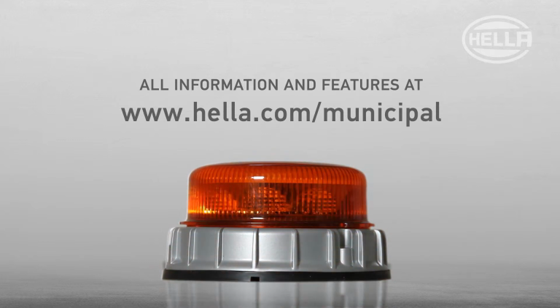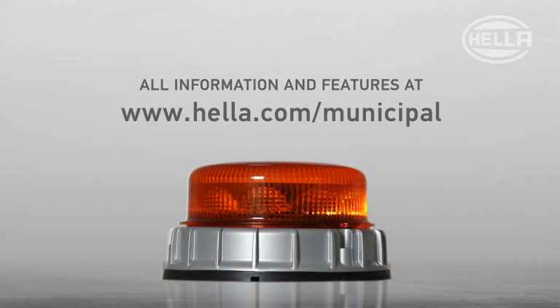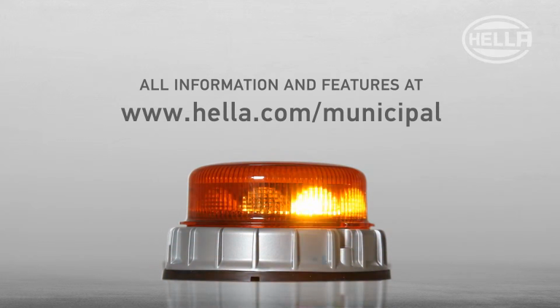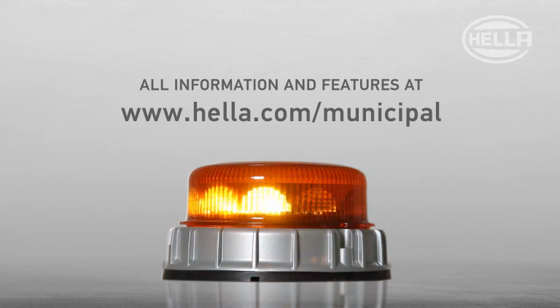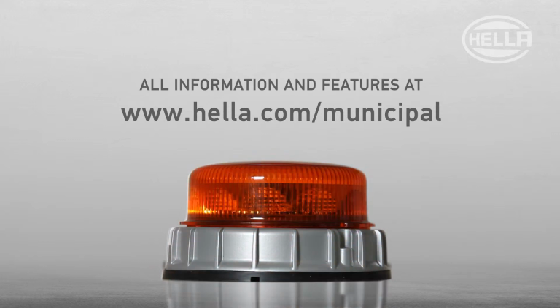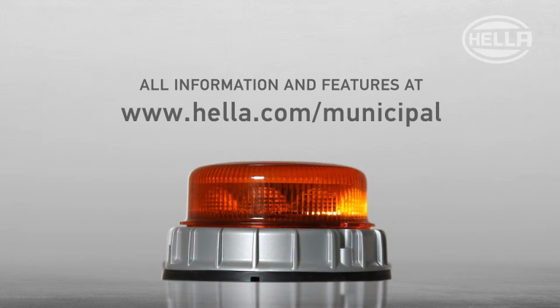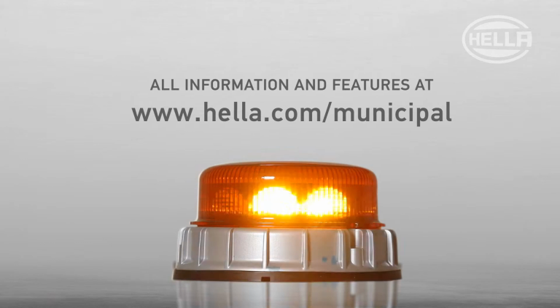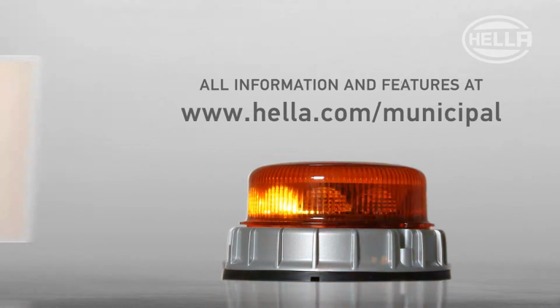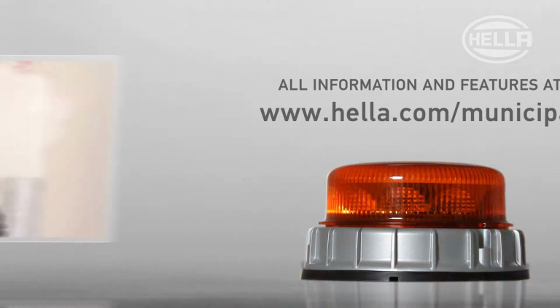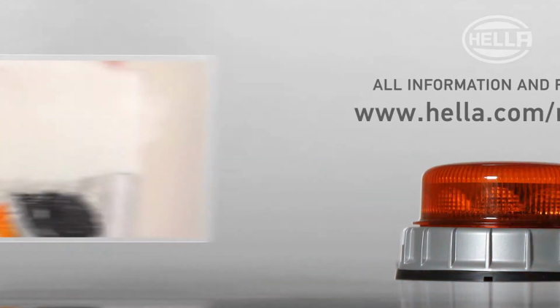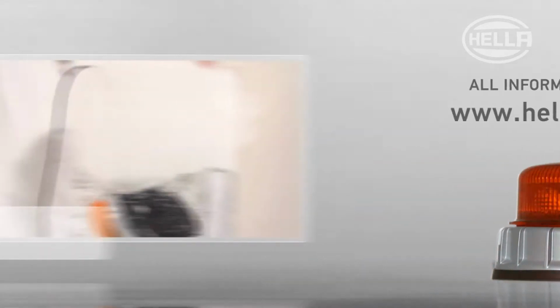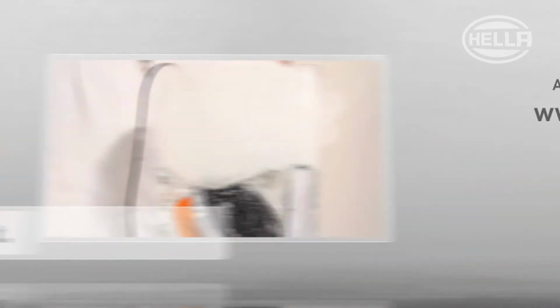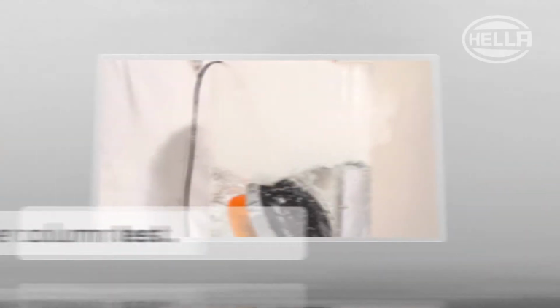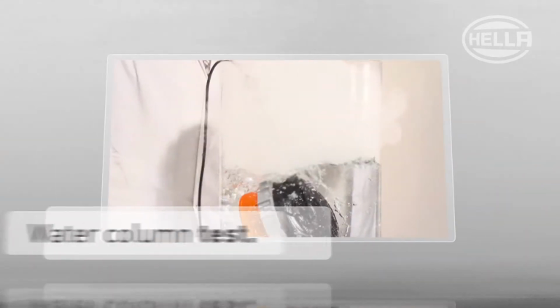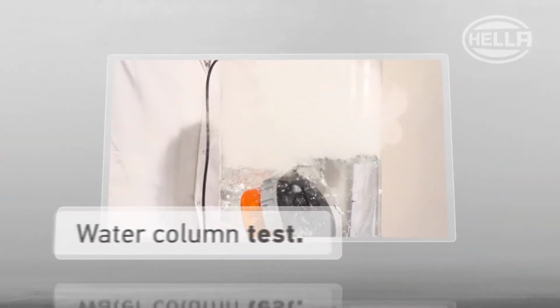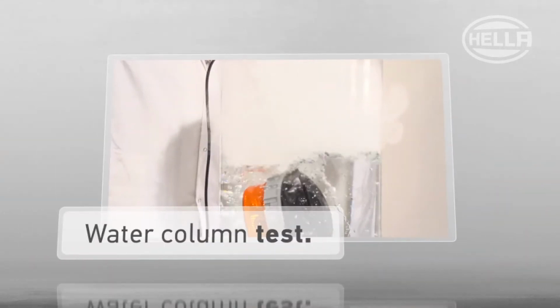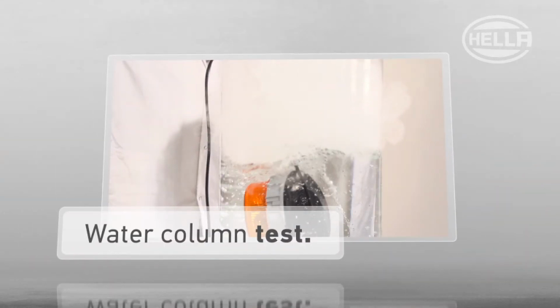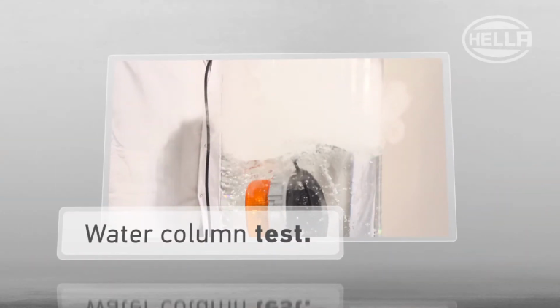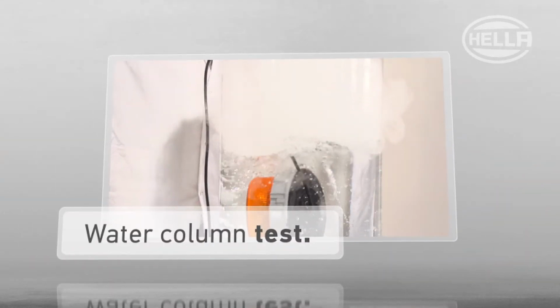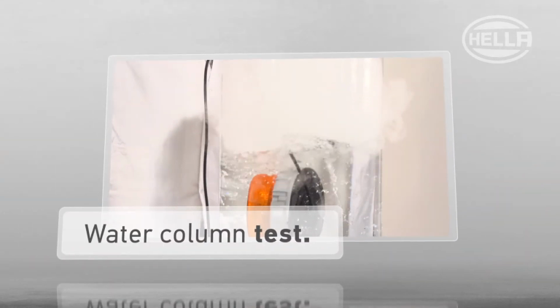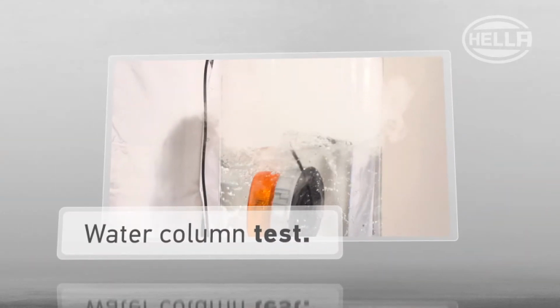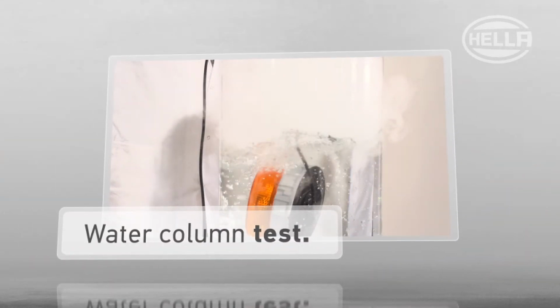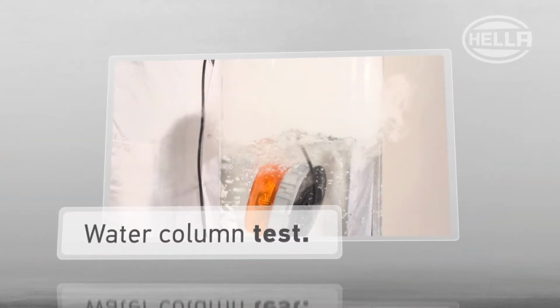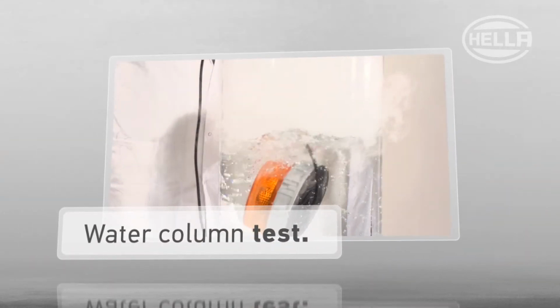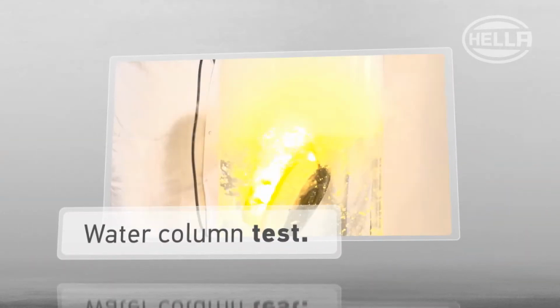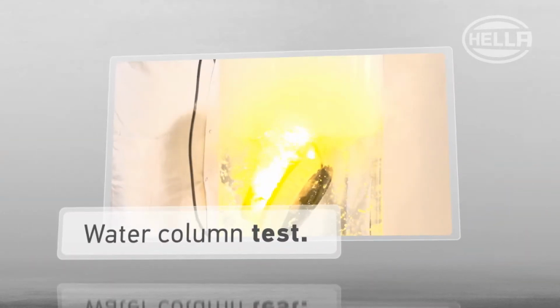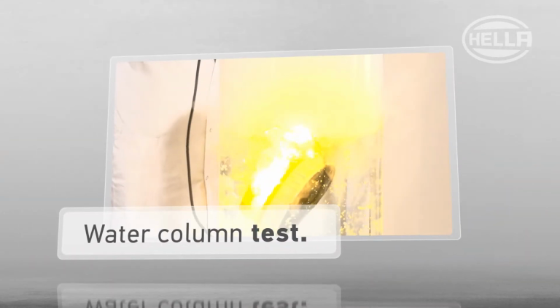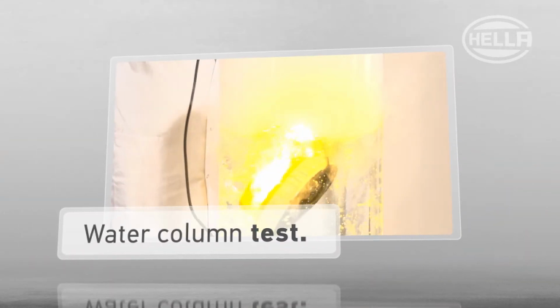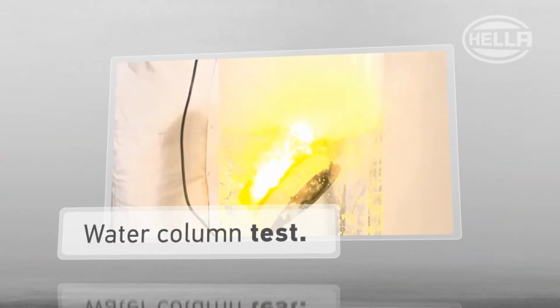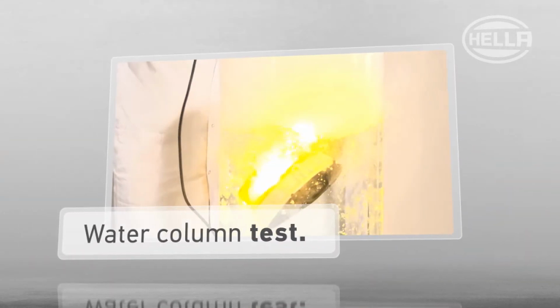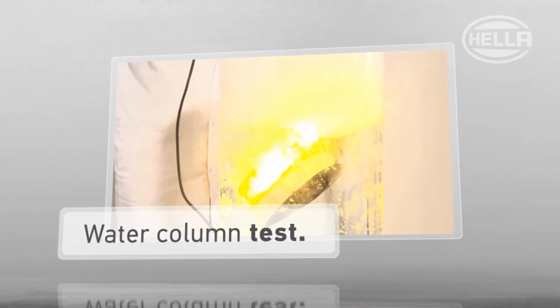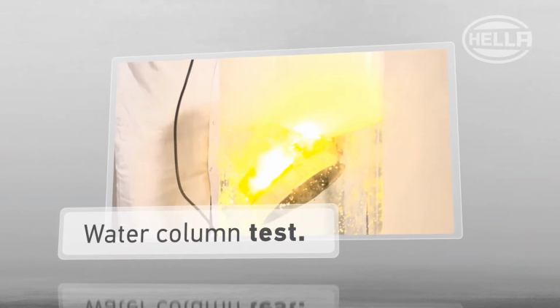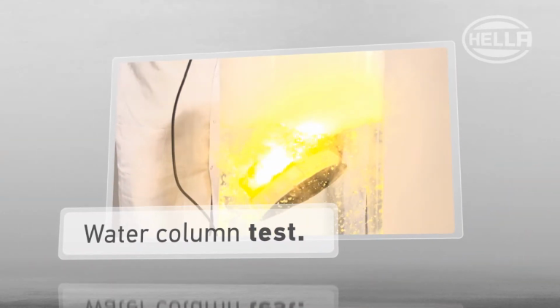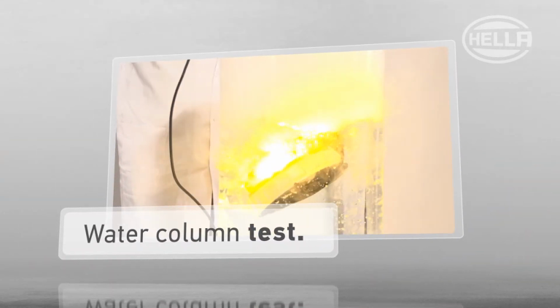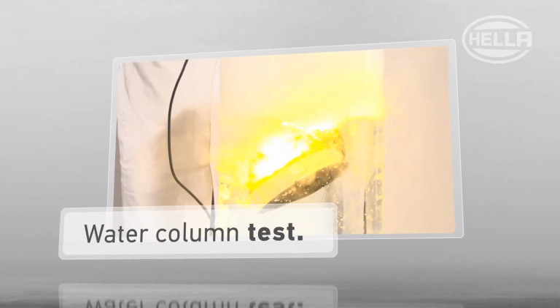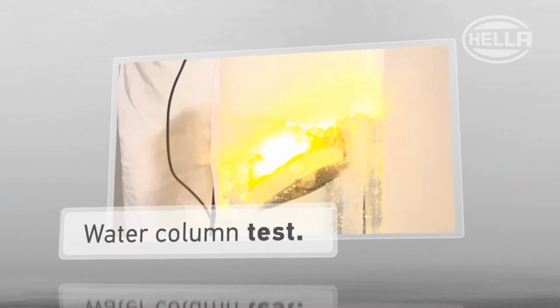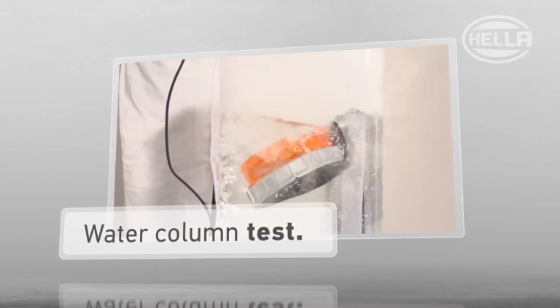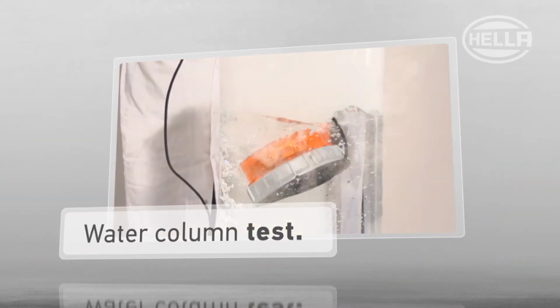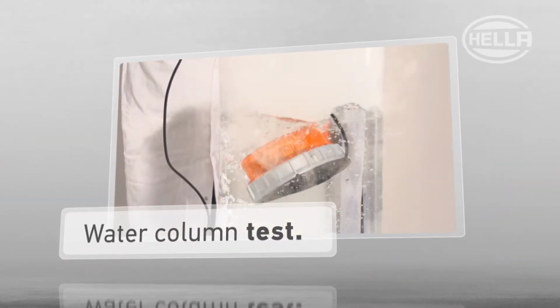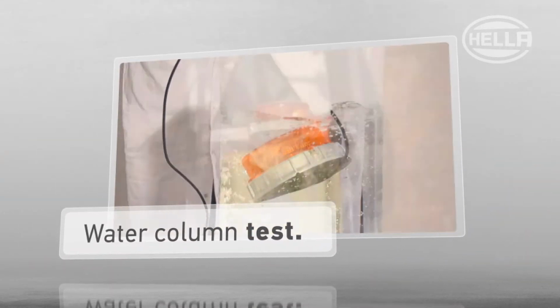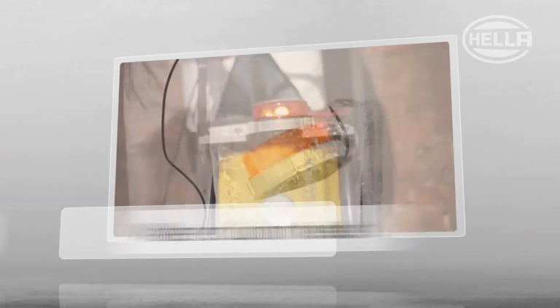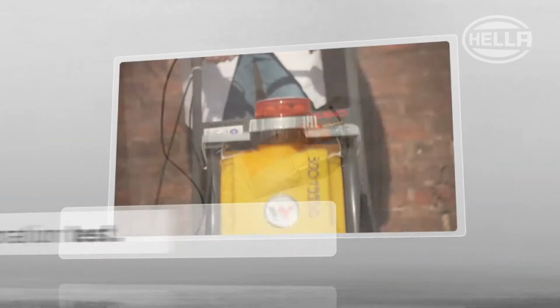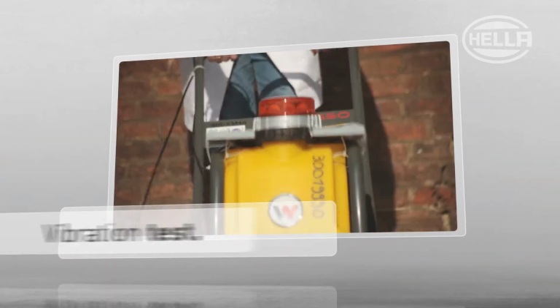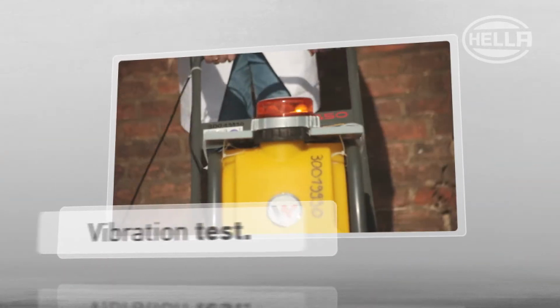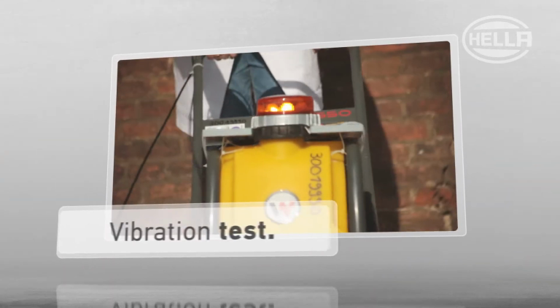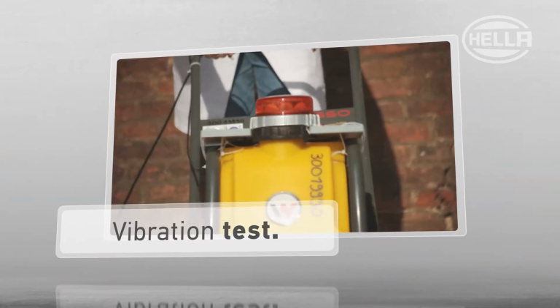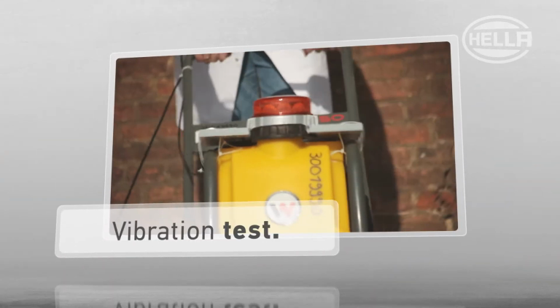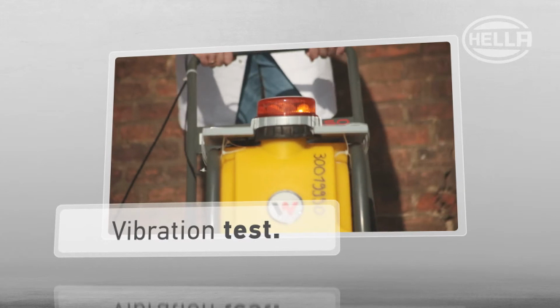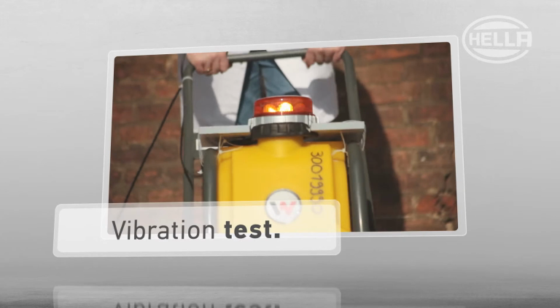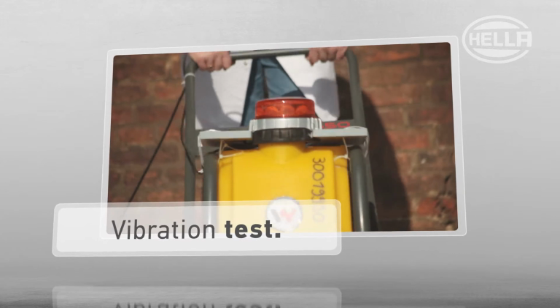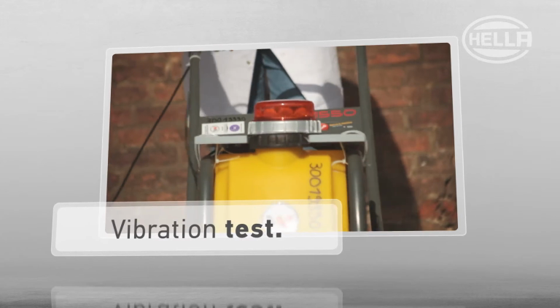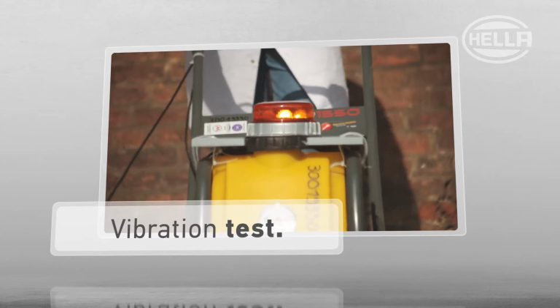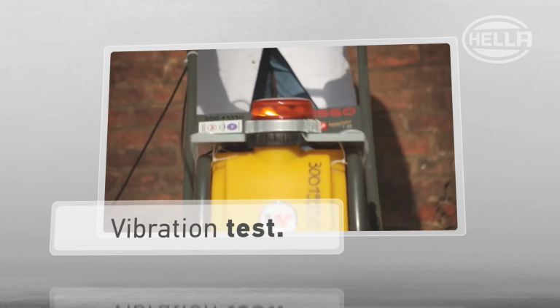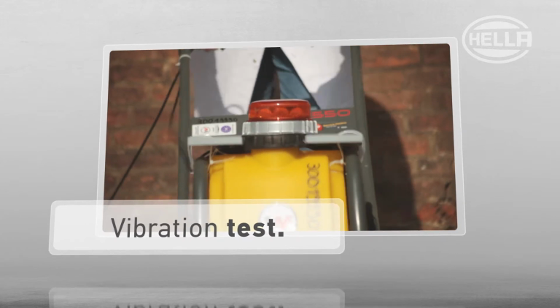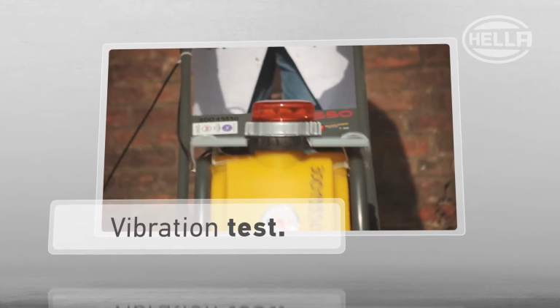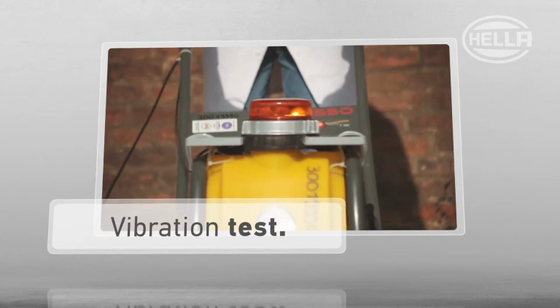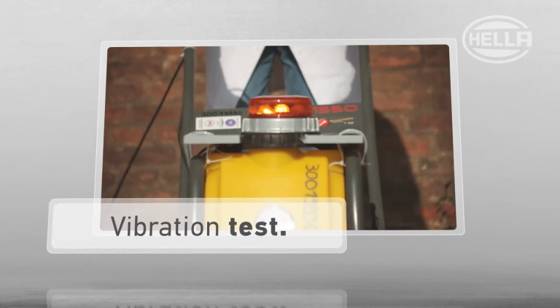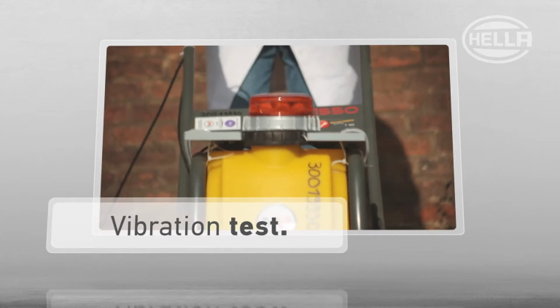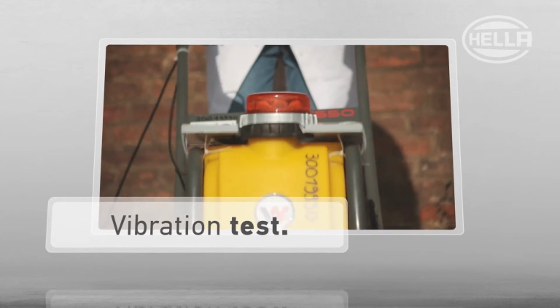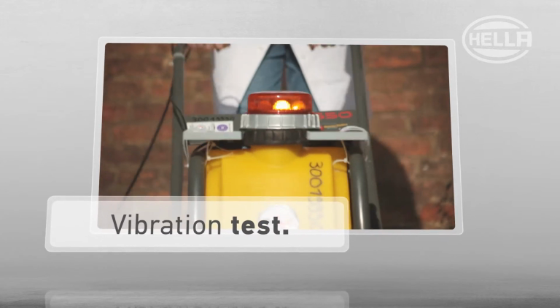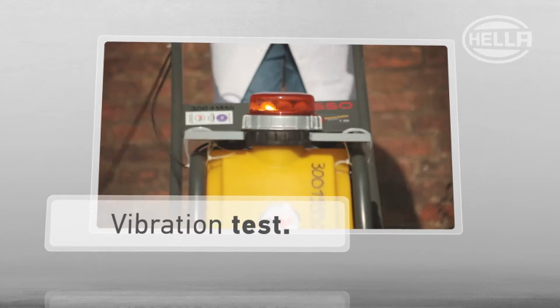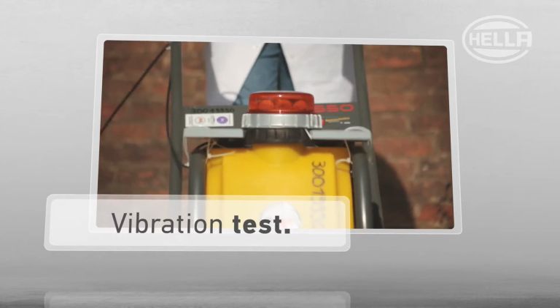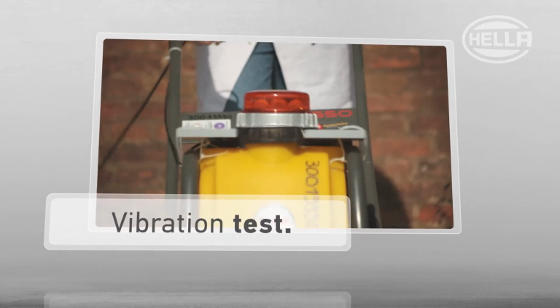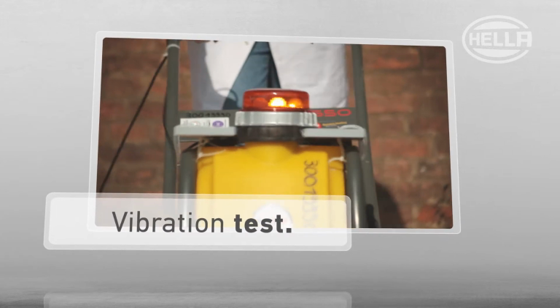To demonstrate just how safe this beauty is, we also carry out a water column test and a vibration test. Safe for yourself.